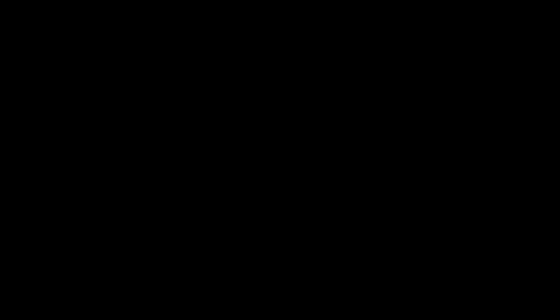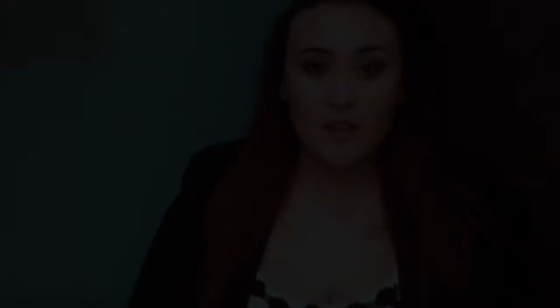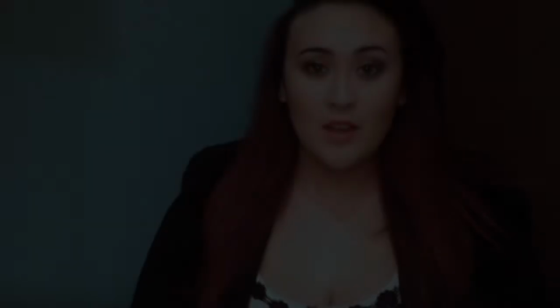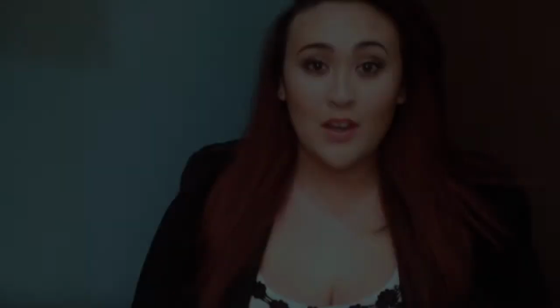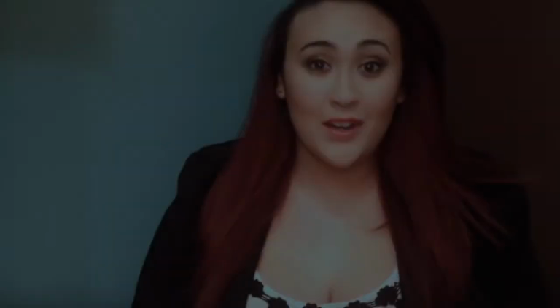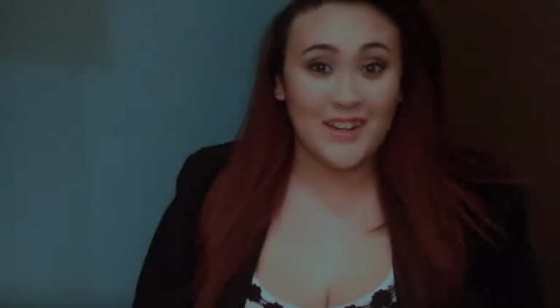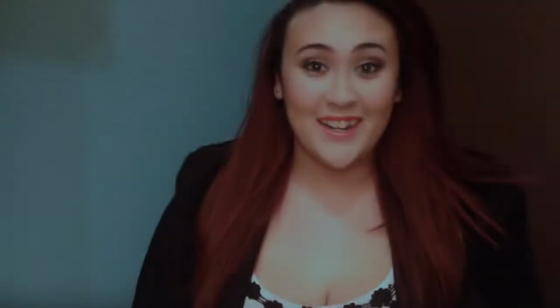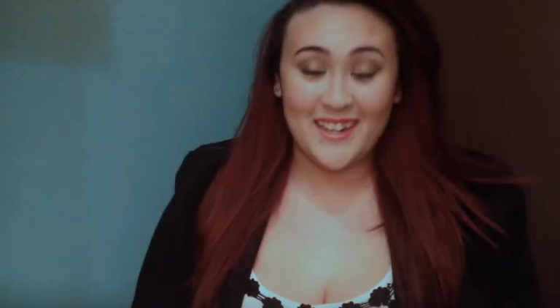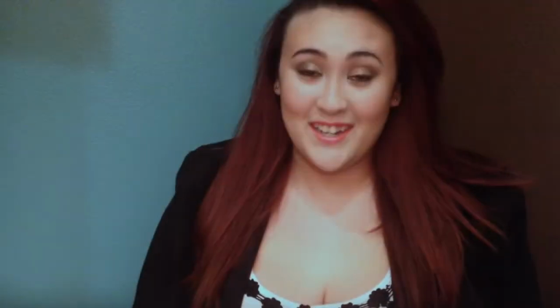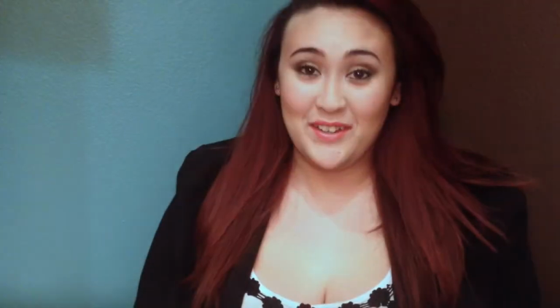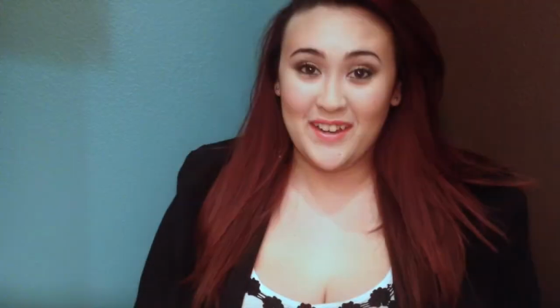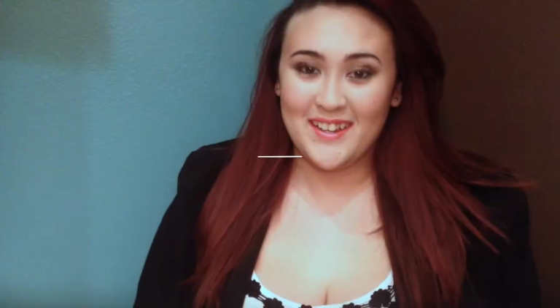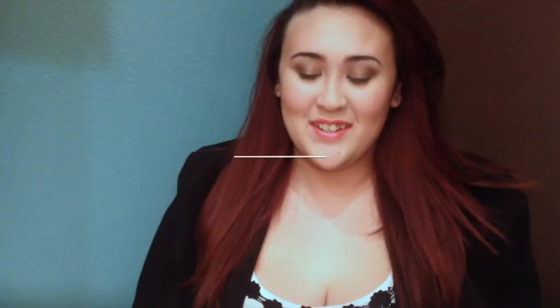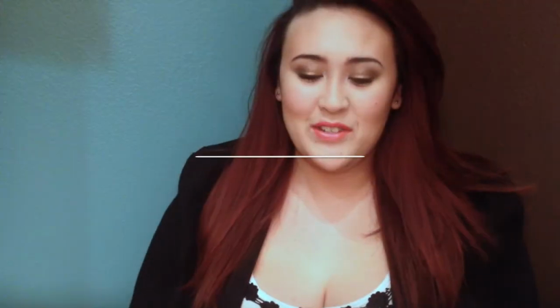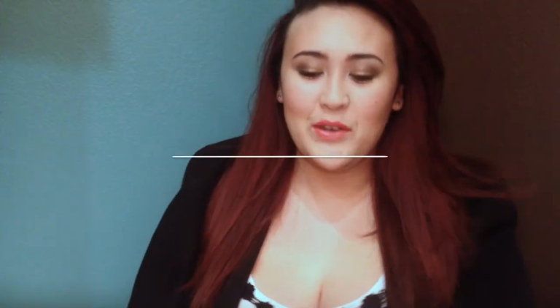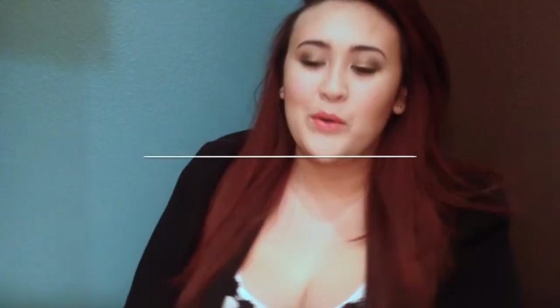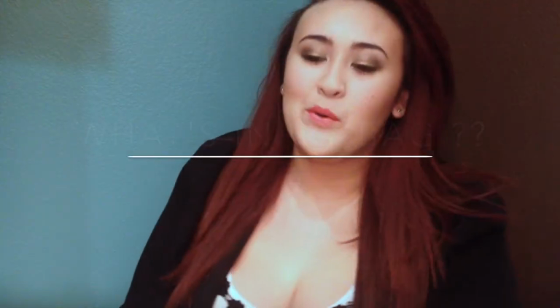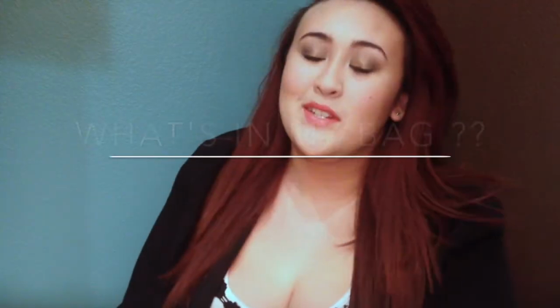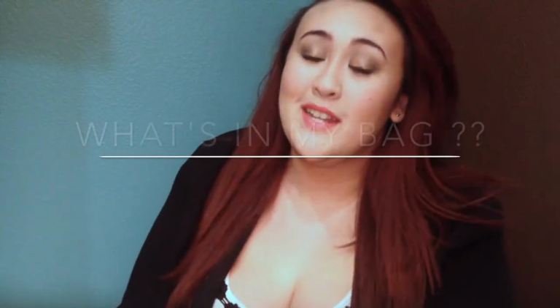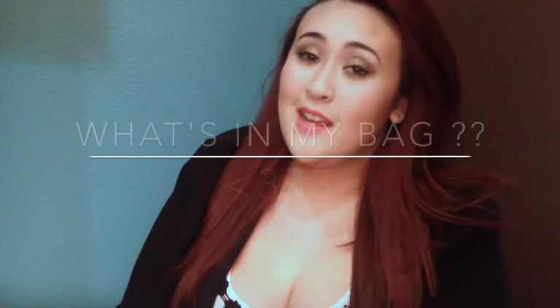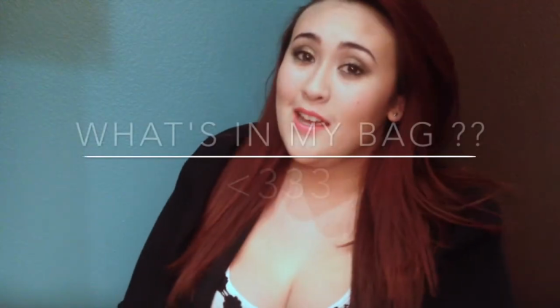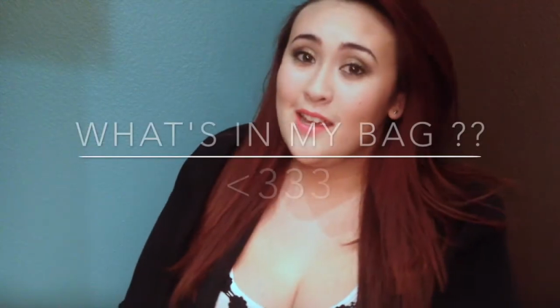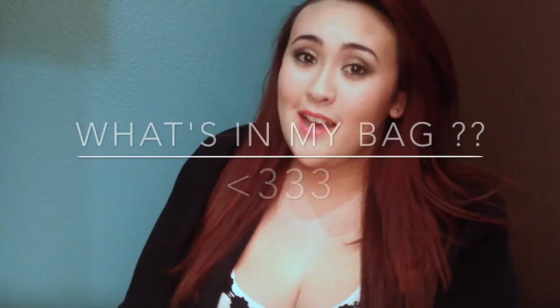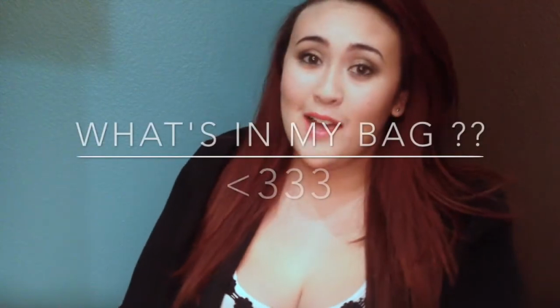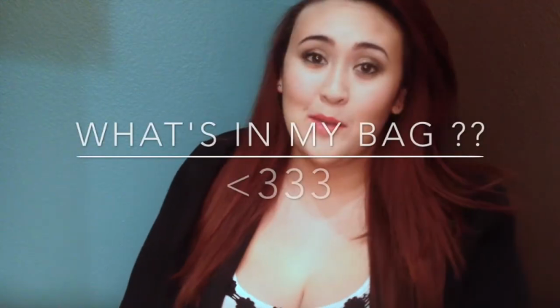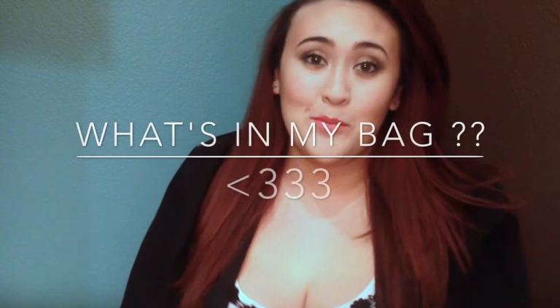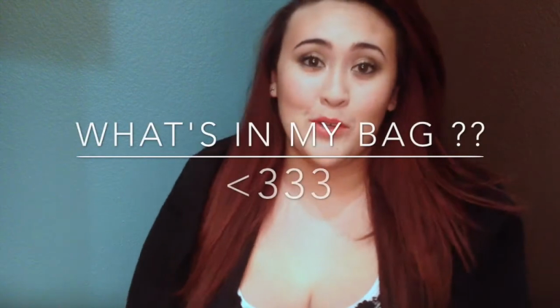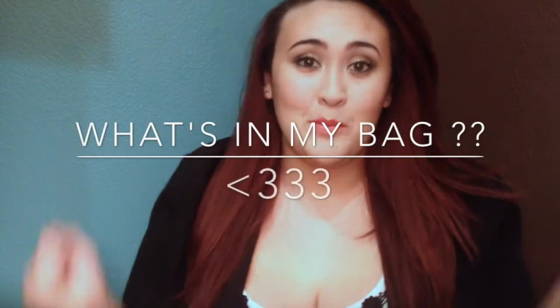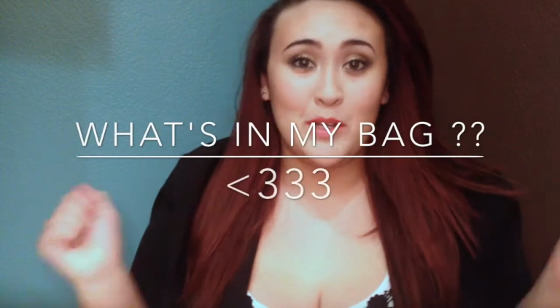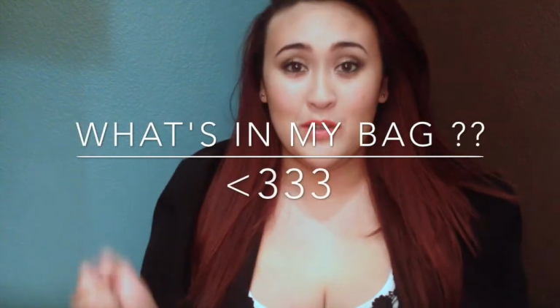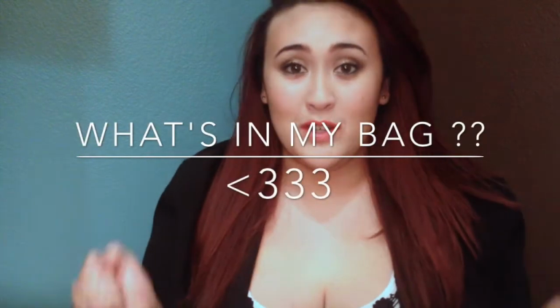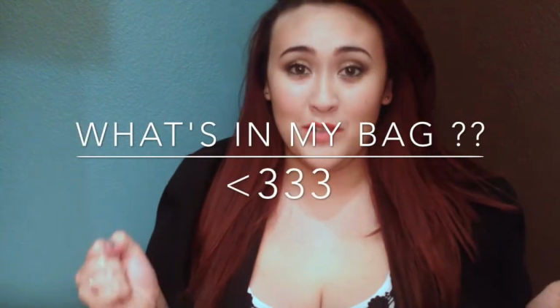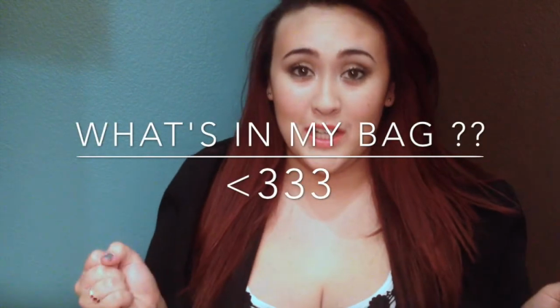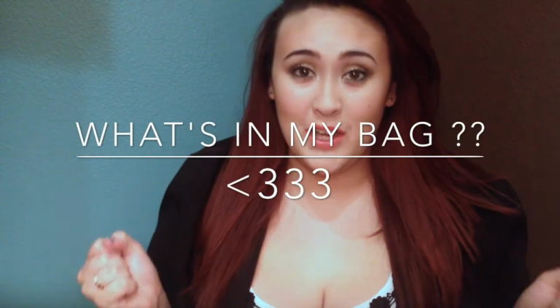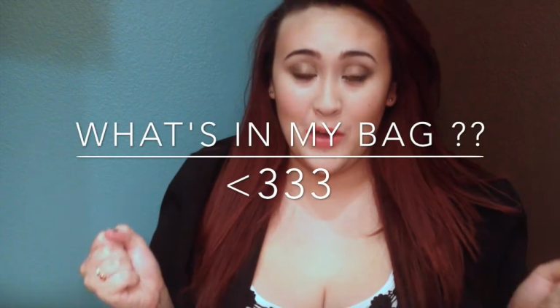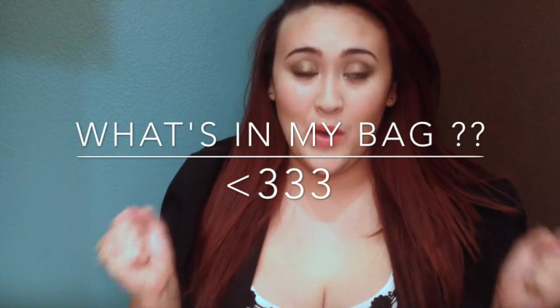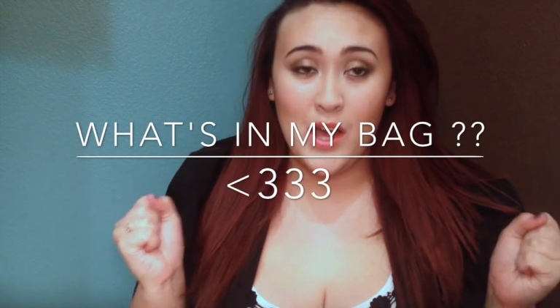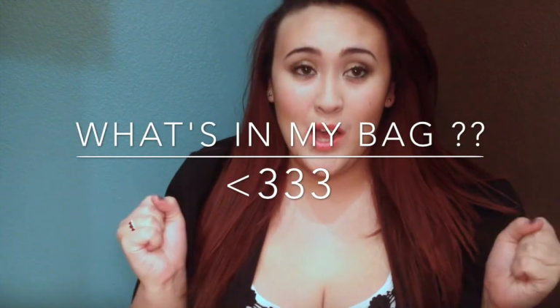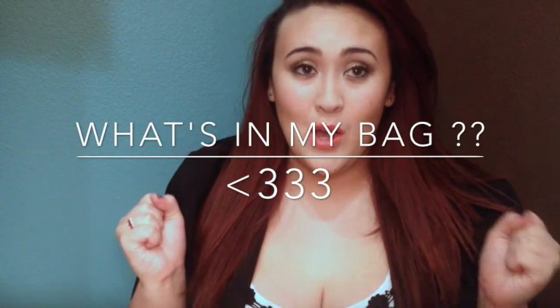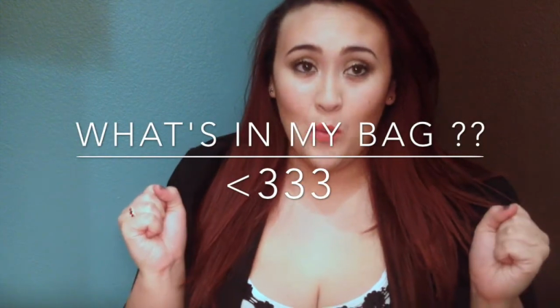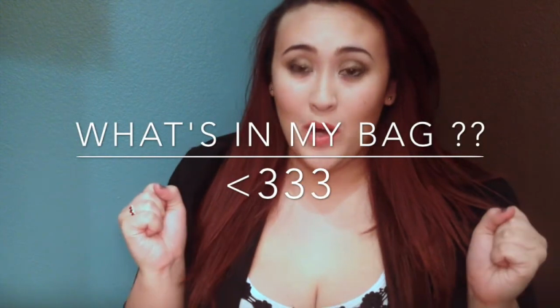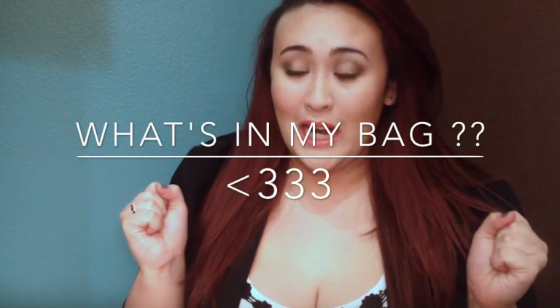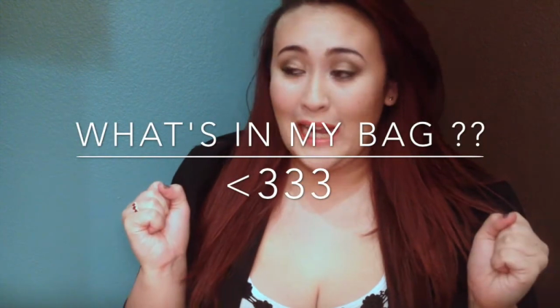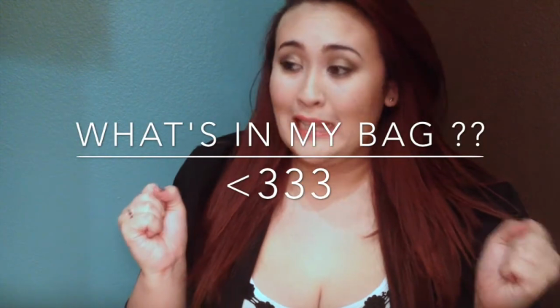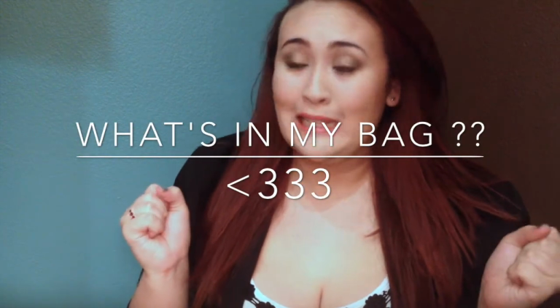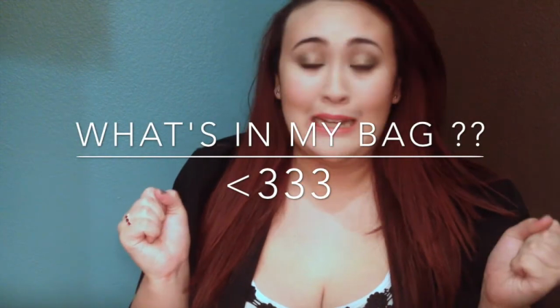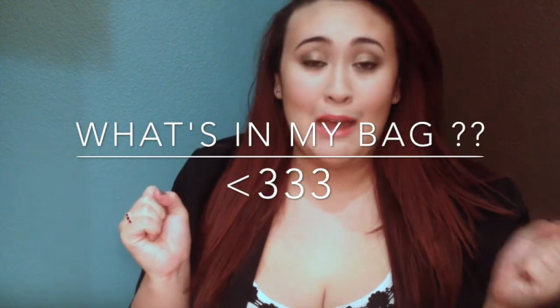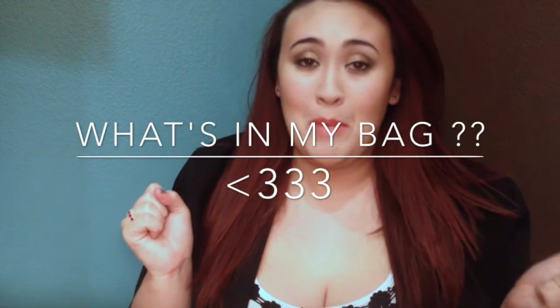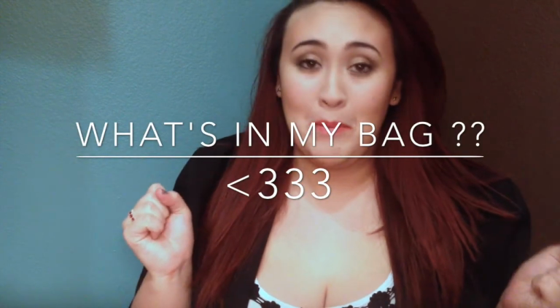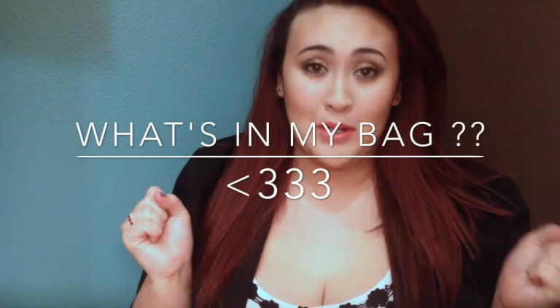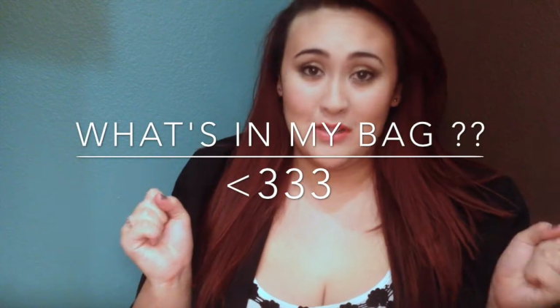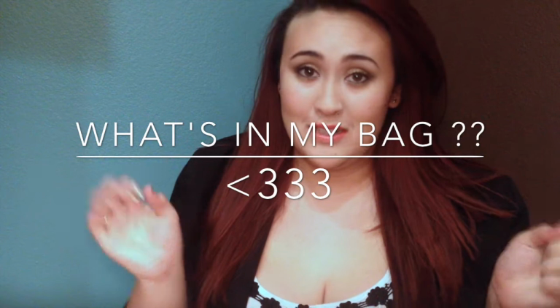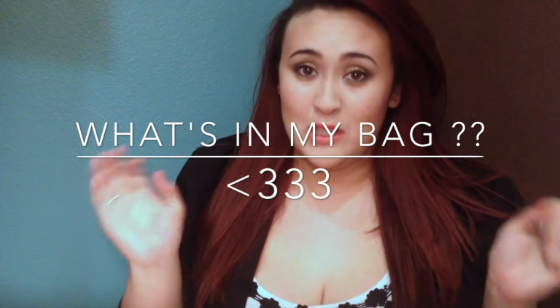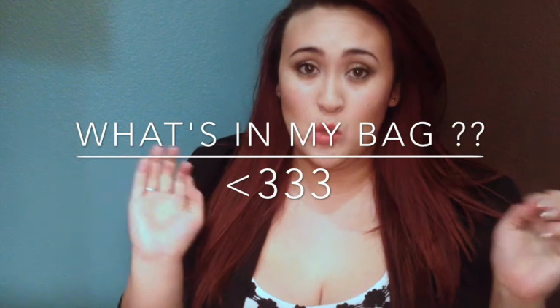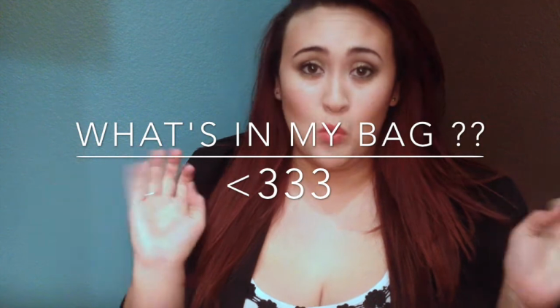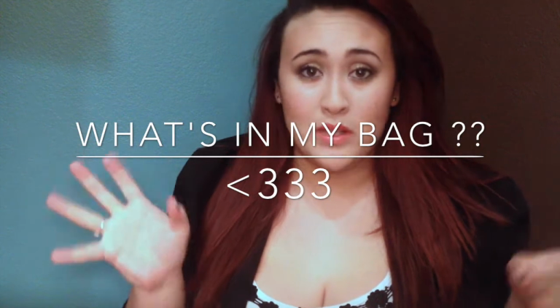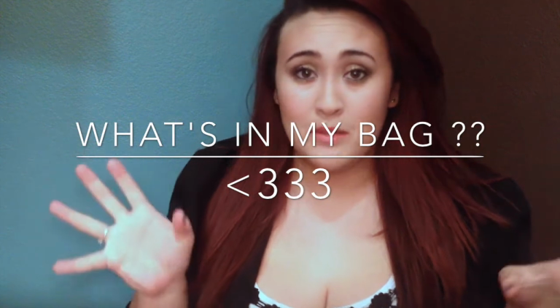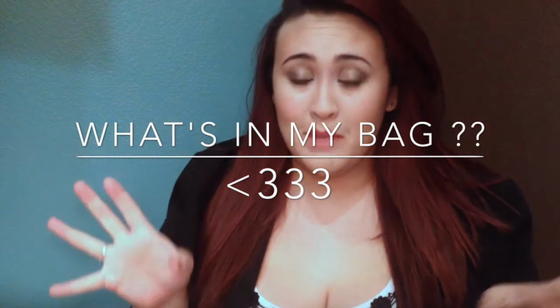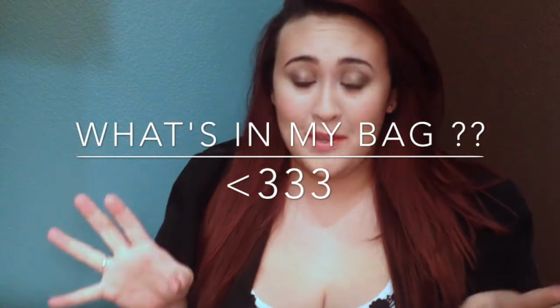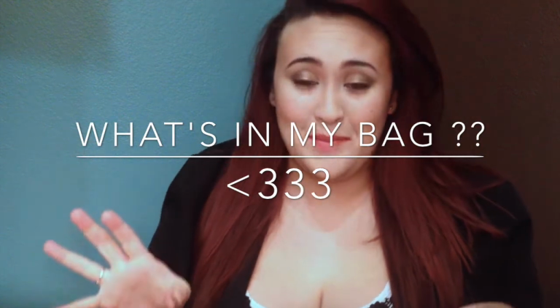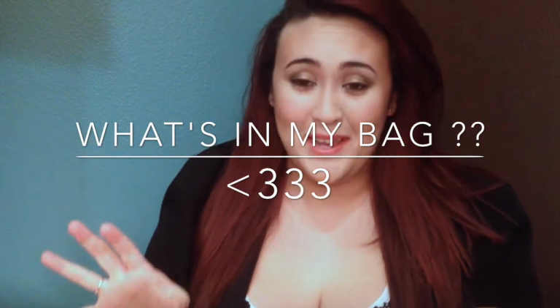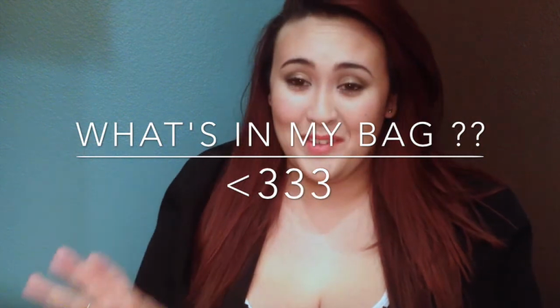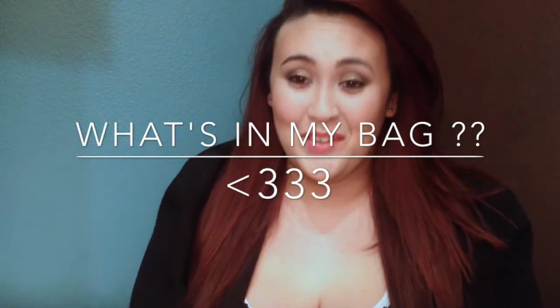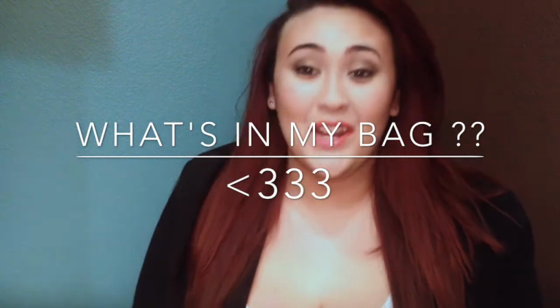Alright, hi you guys. So today I'm gonna be doing a video where I clean out my purse. It's a what's in my bag video.